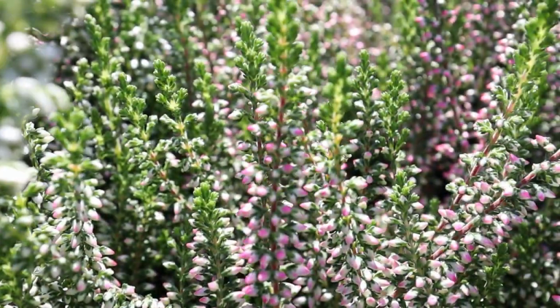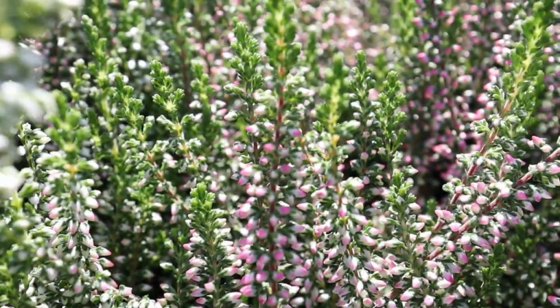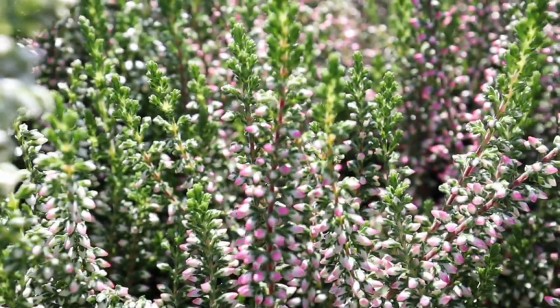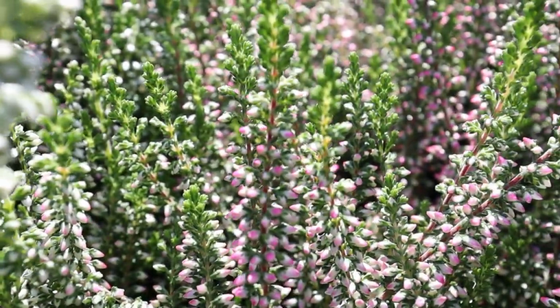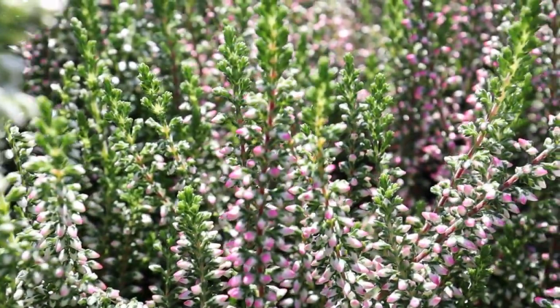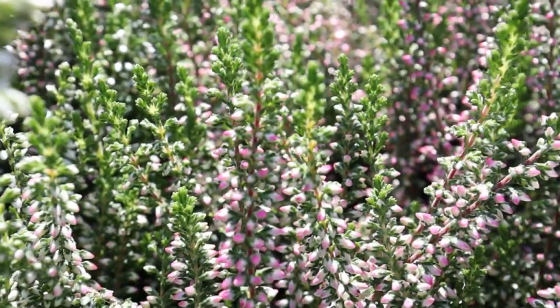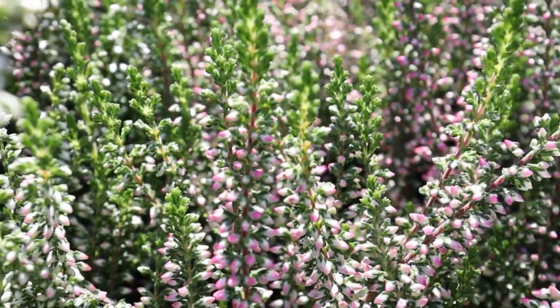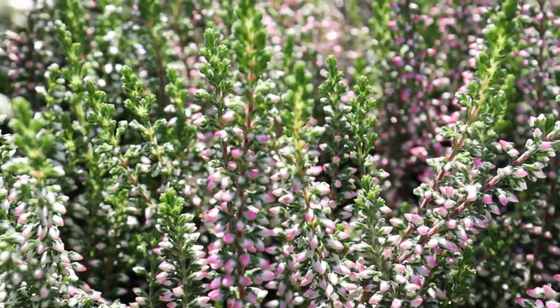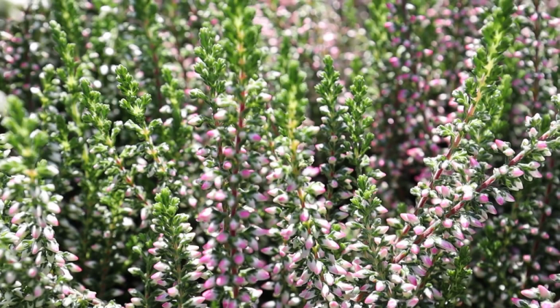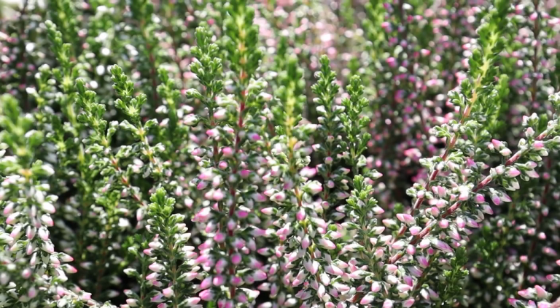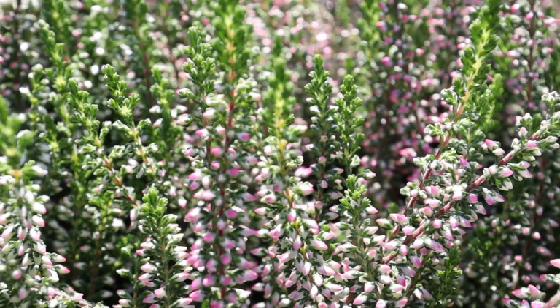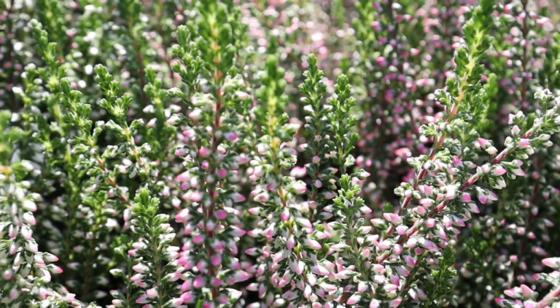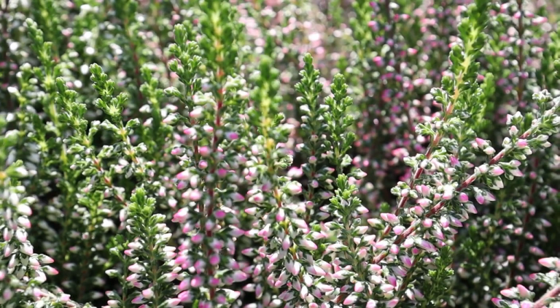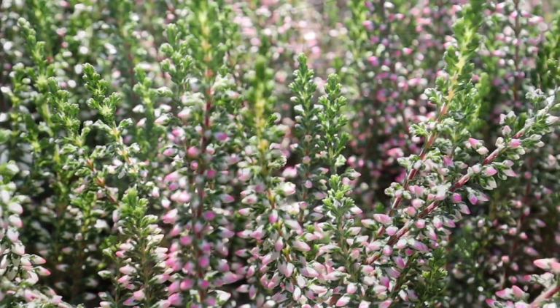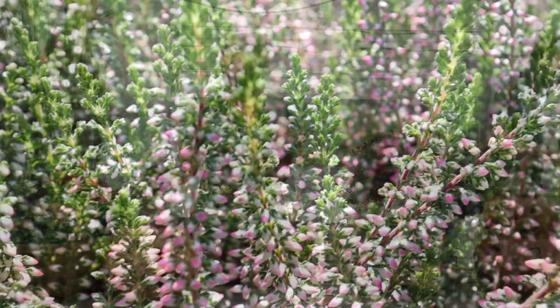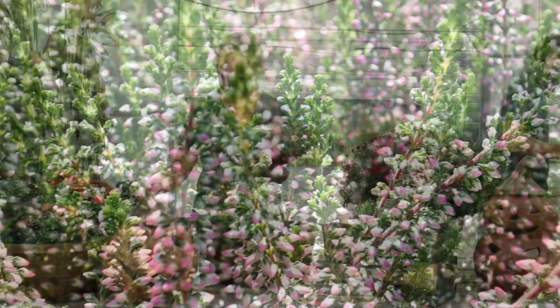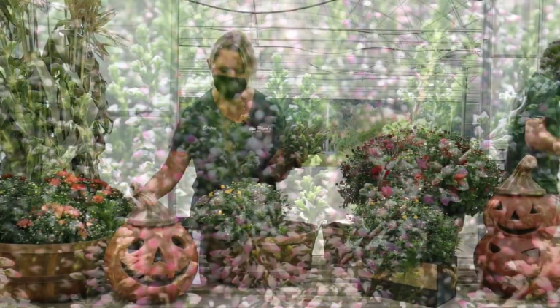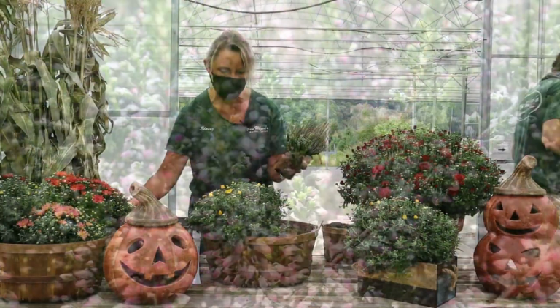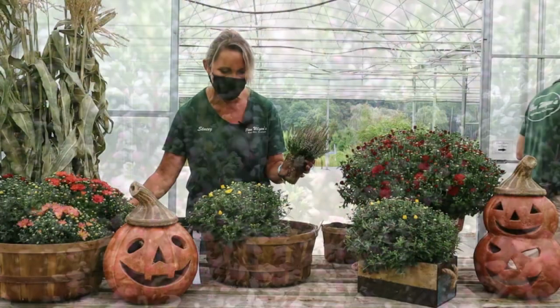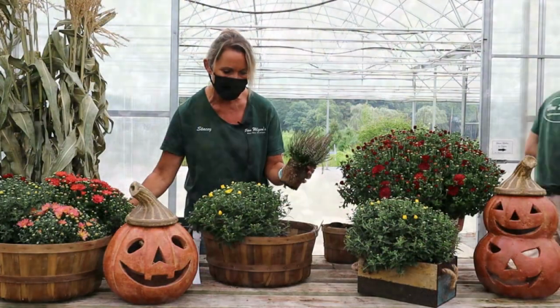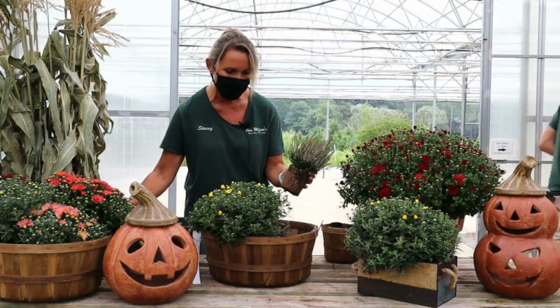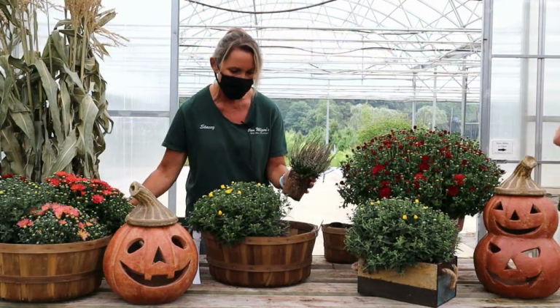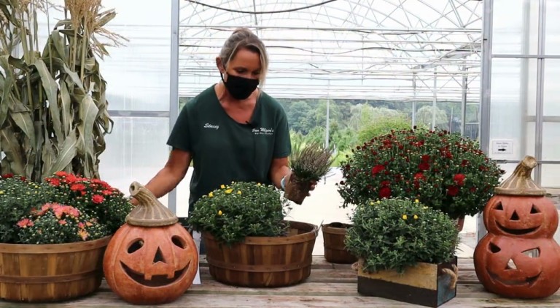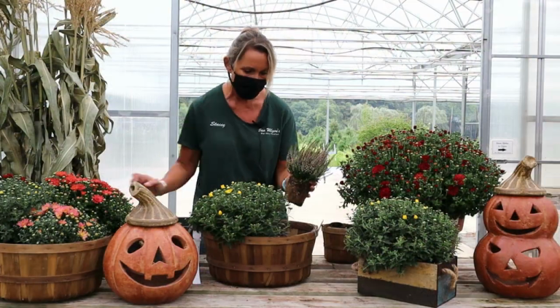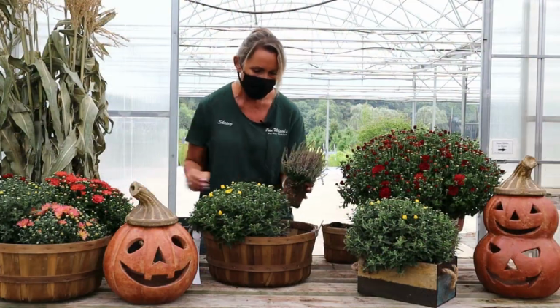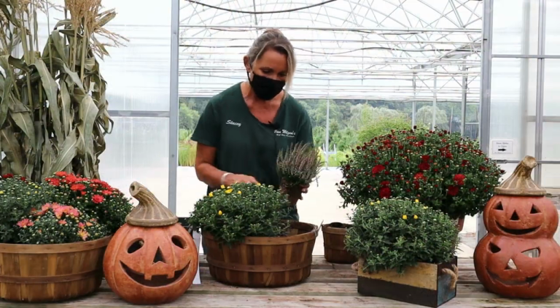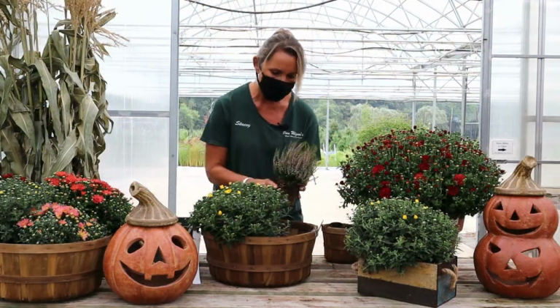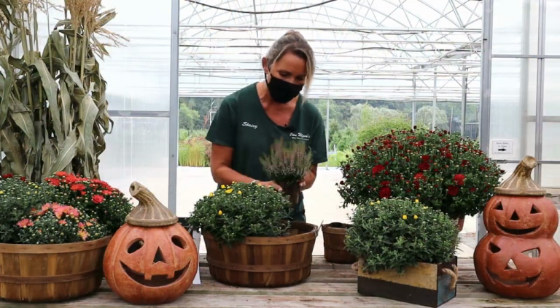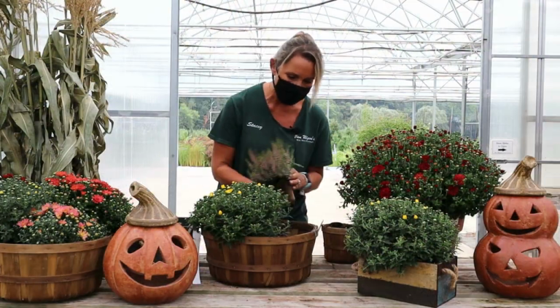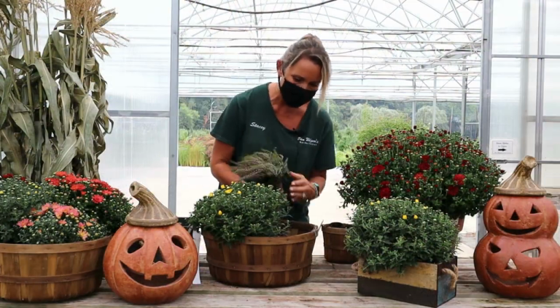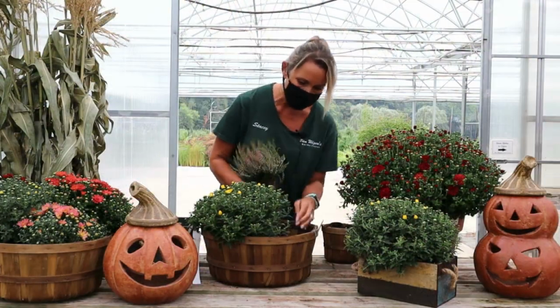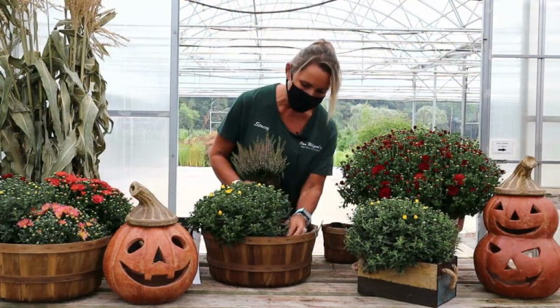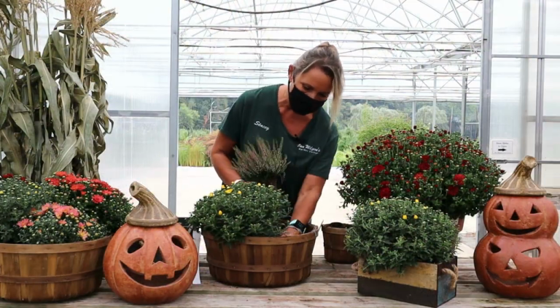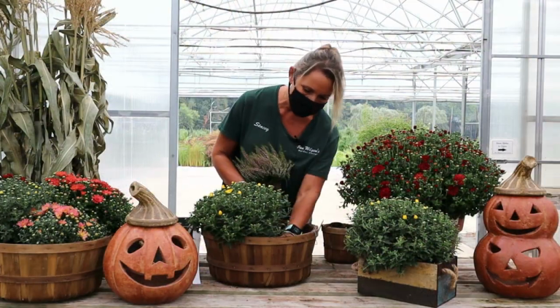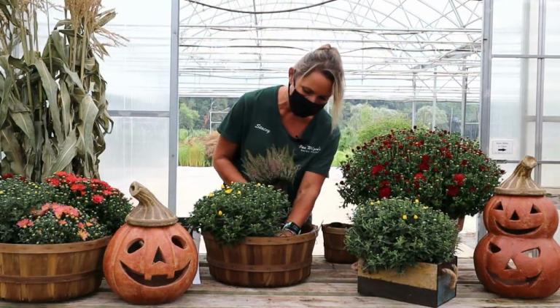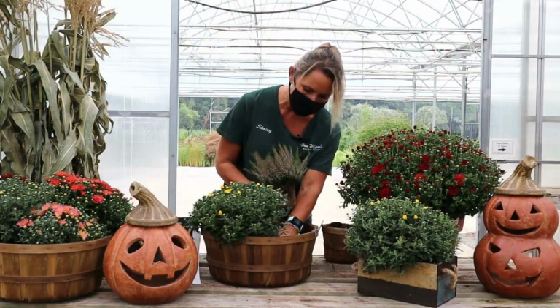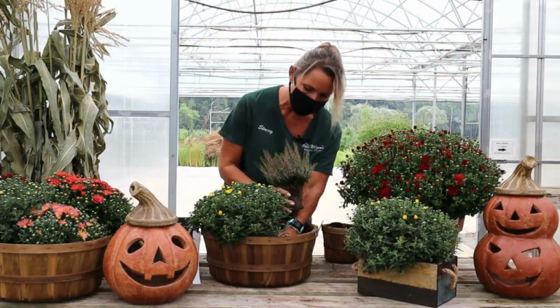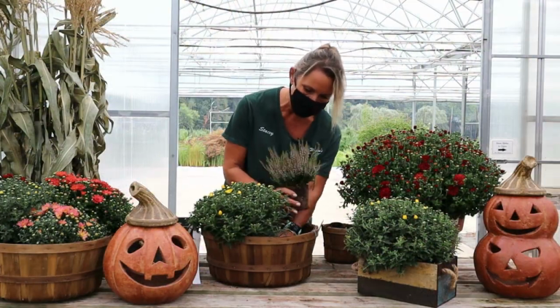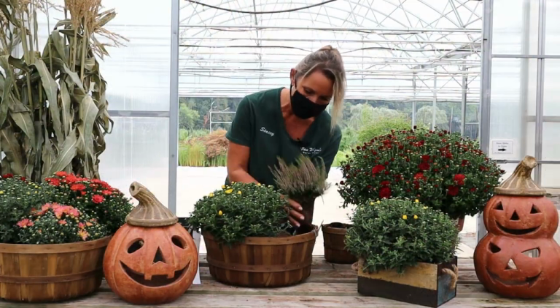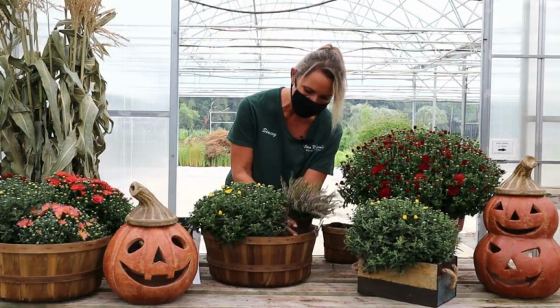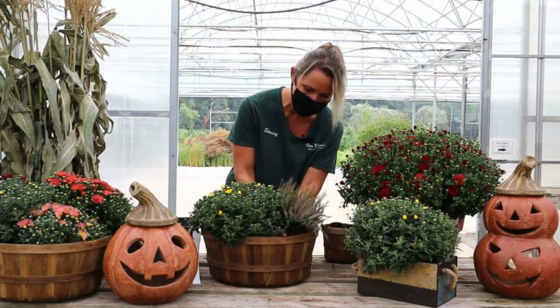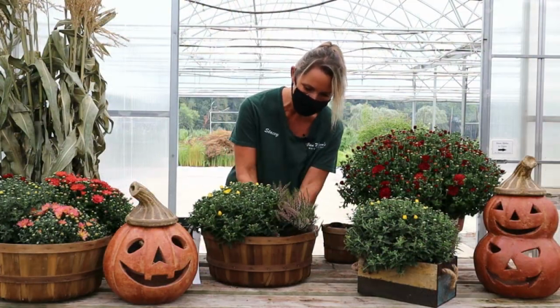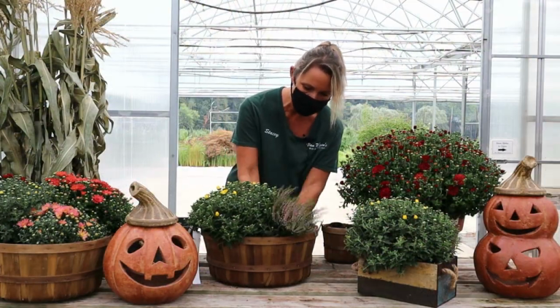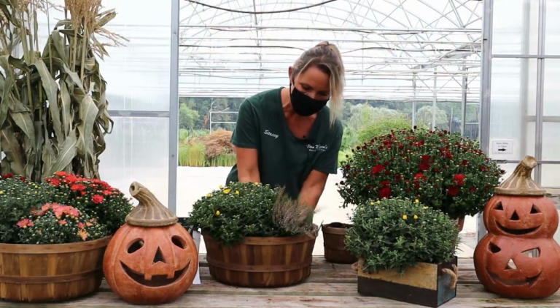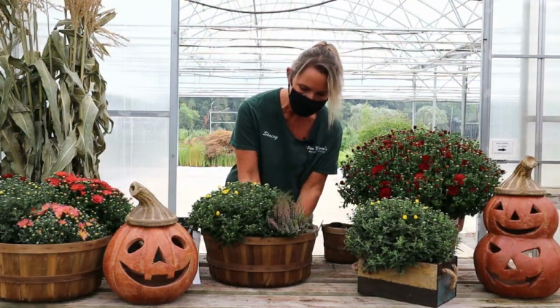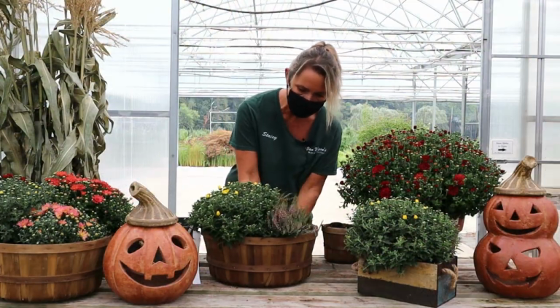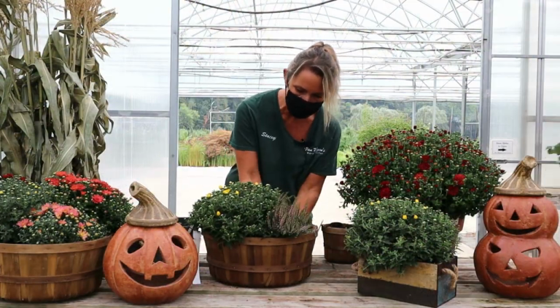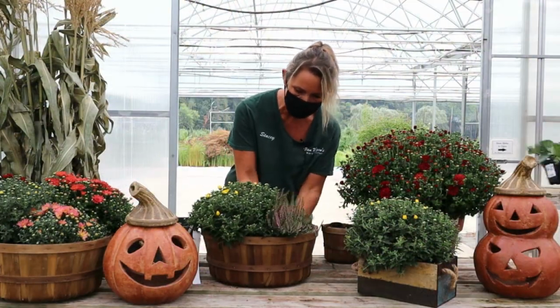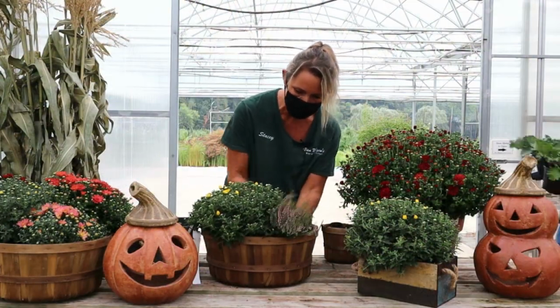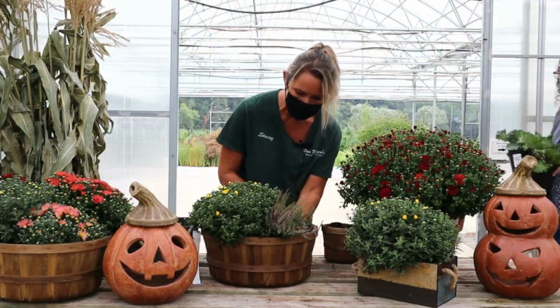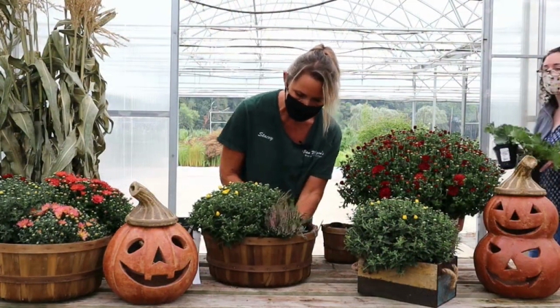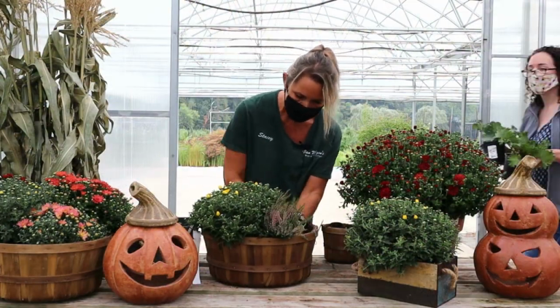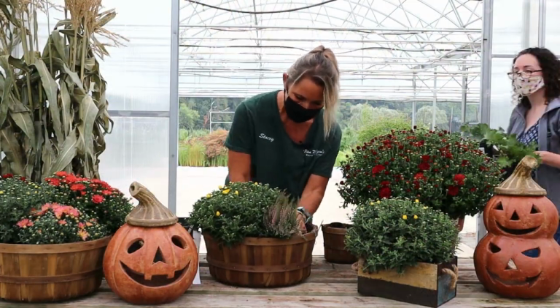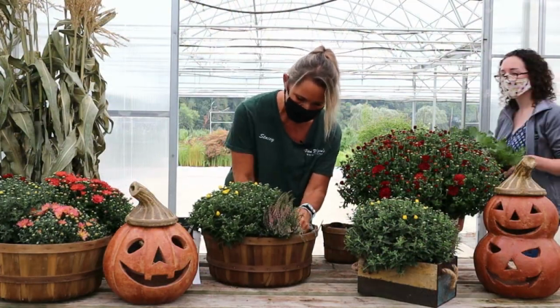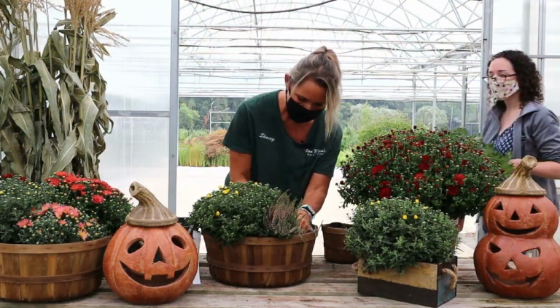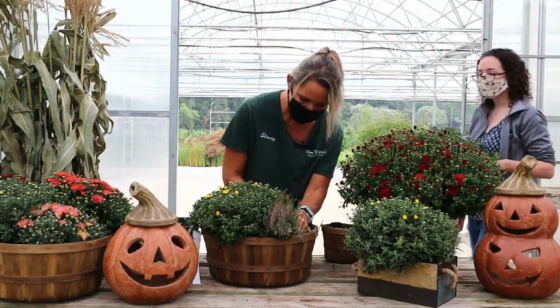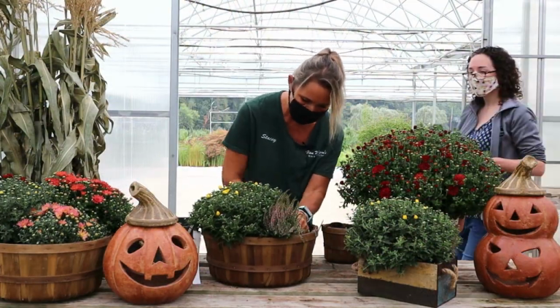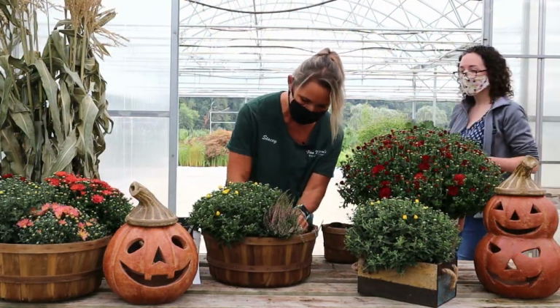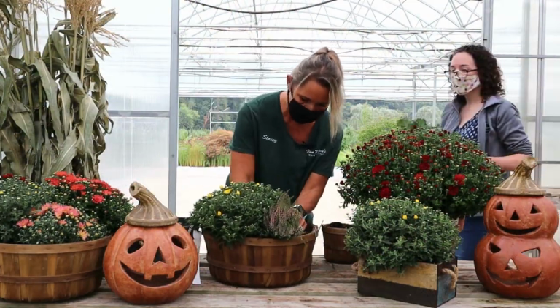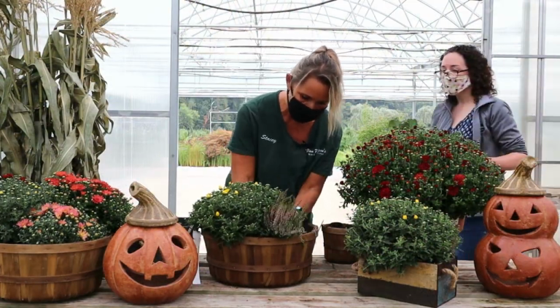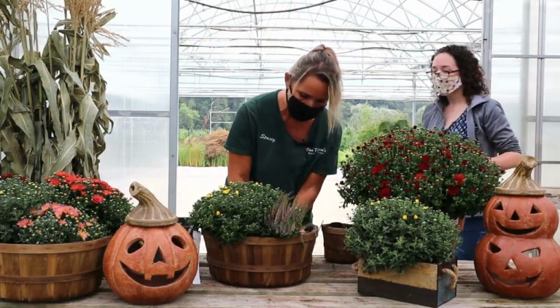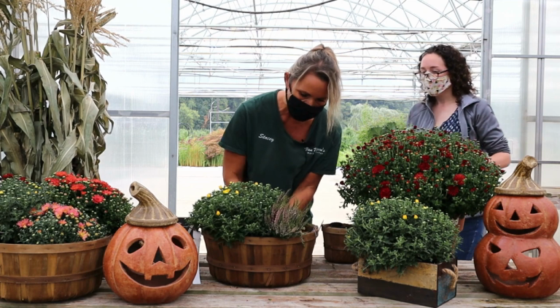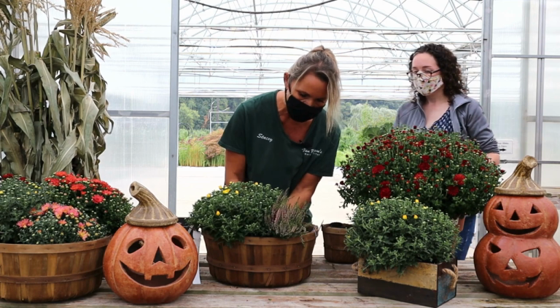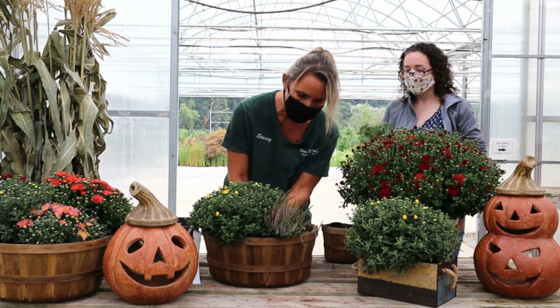I'm going to go with the more pink heather. I think that will look perfect right up here in front, close to the yellow.